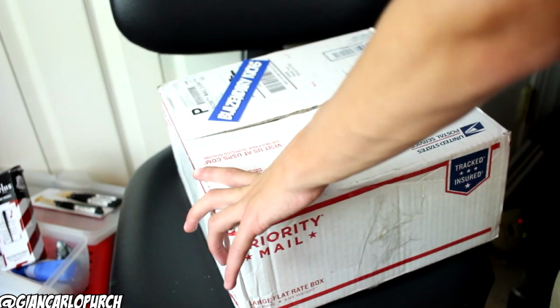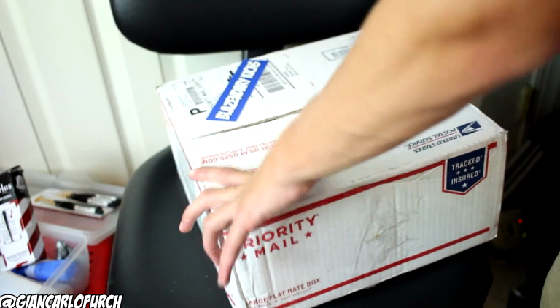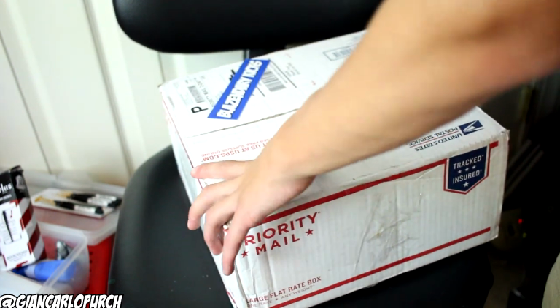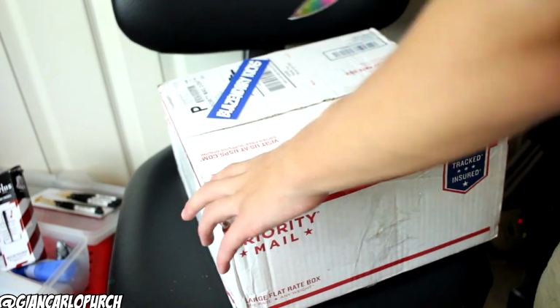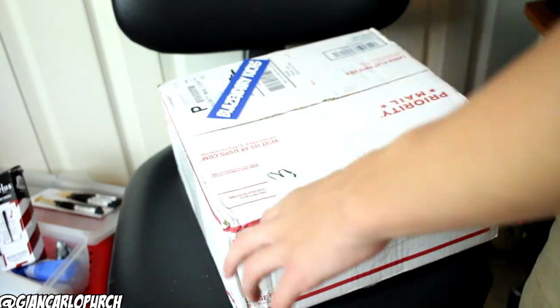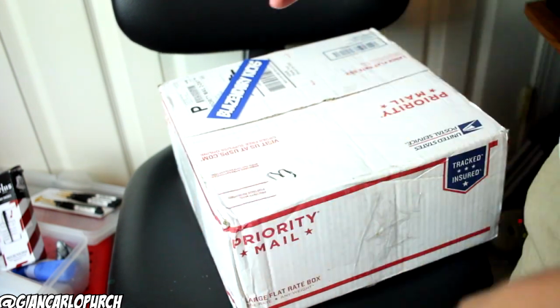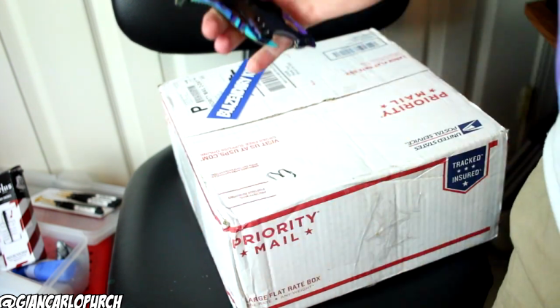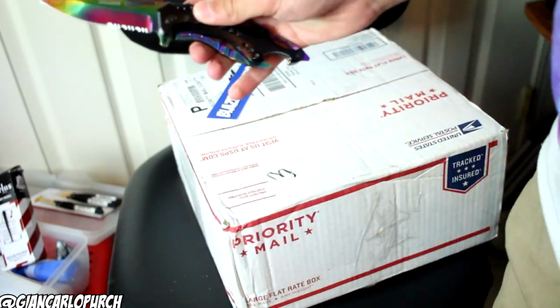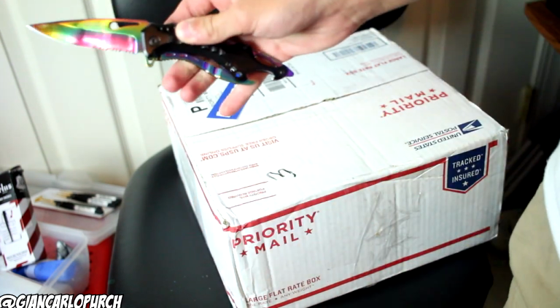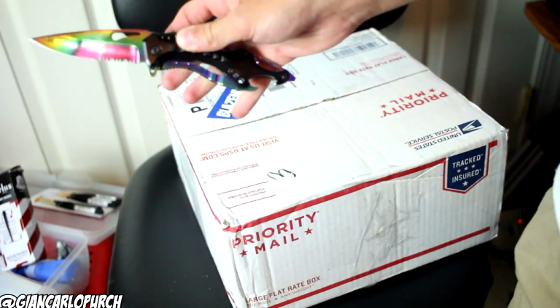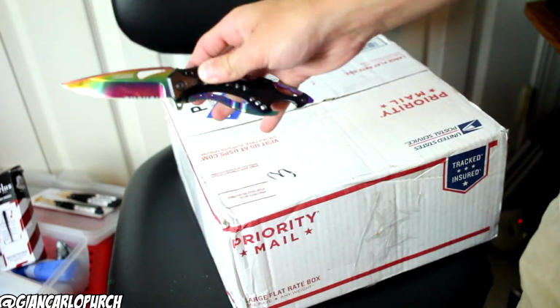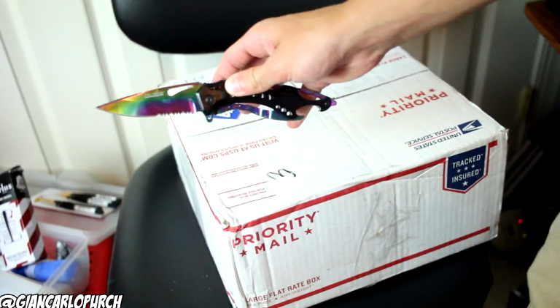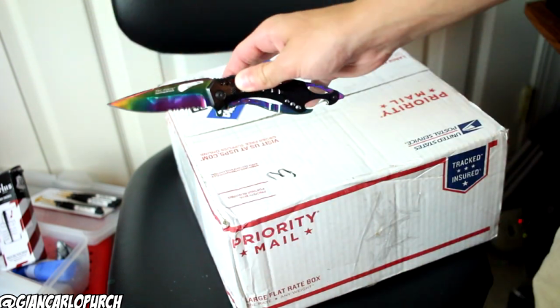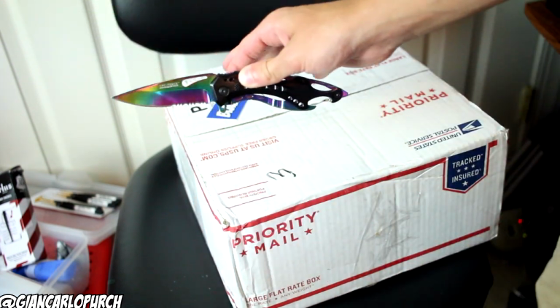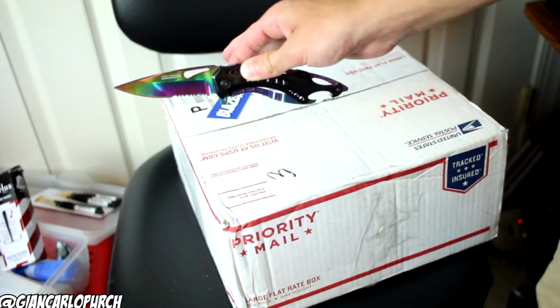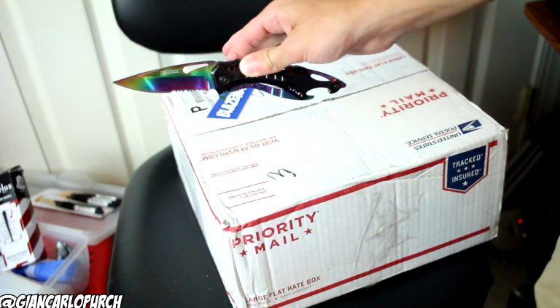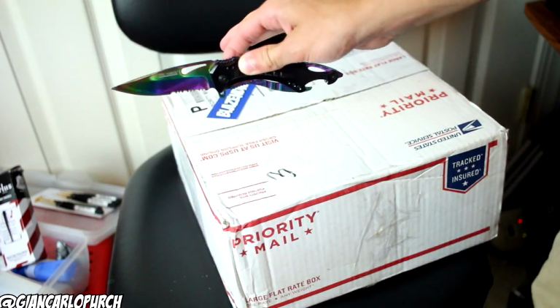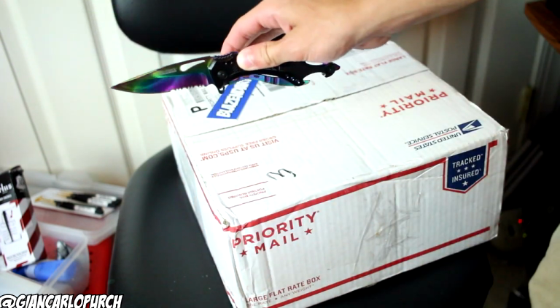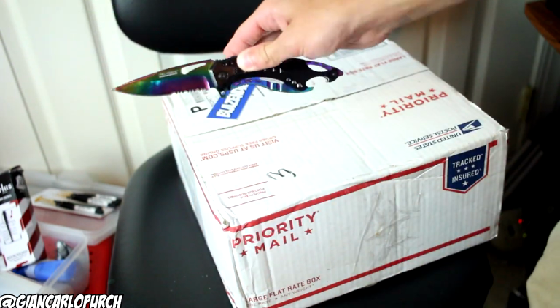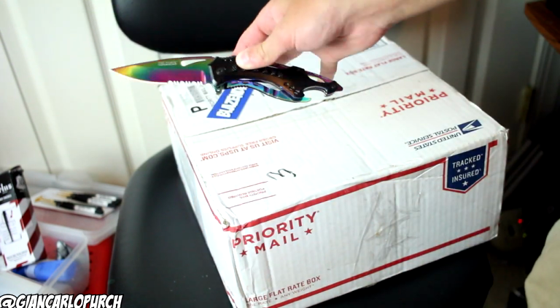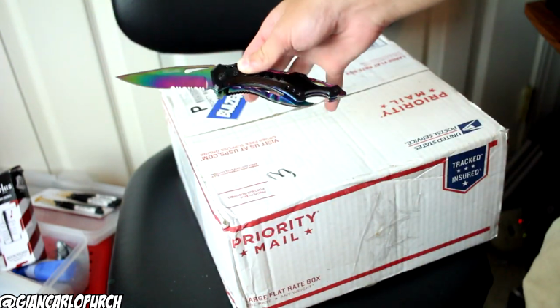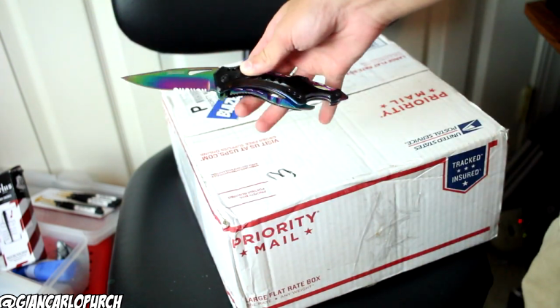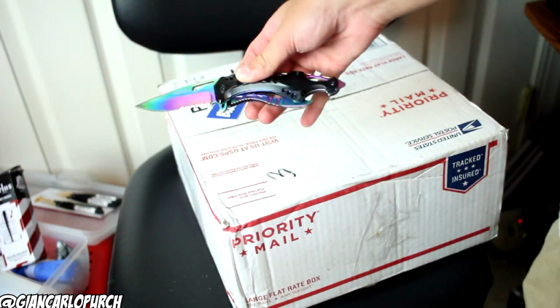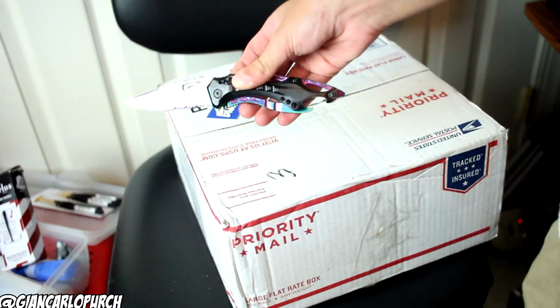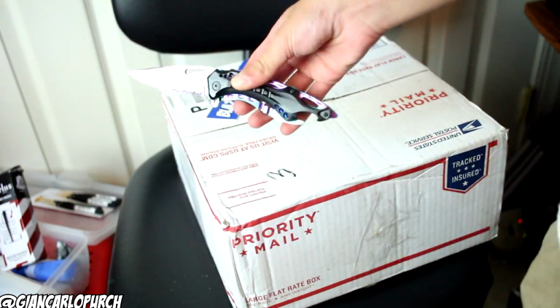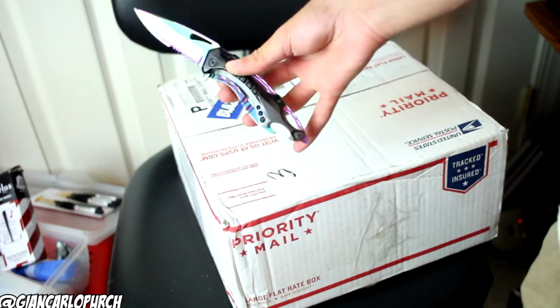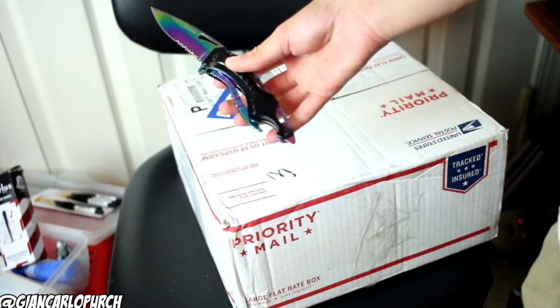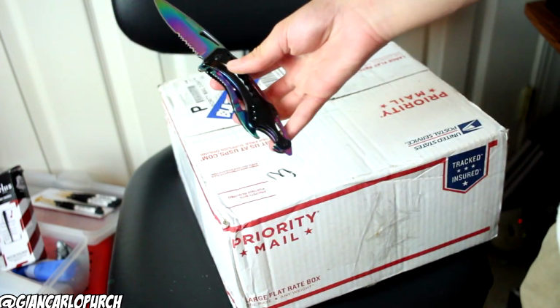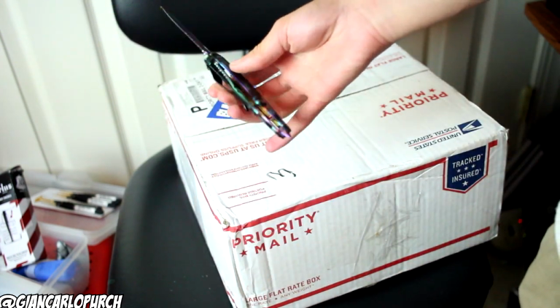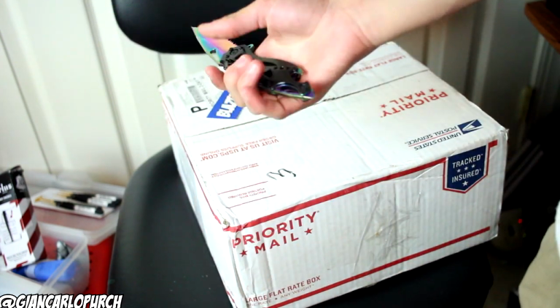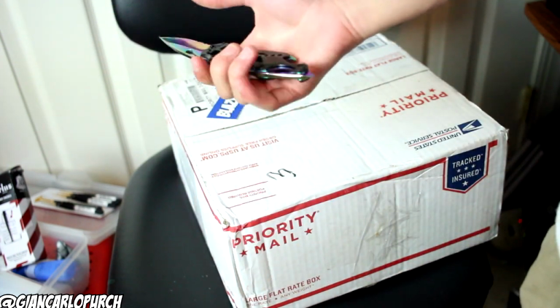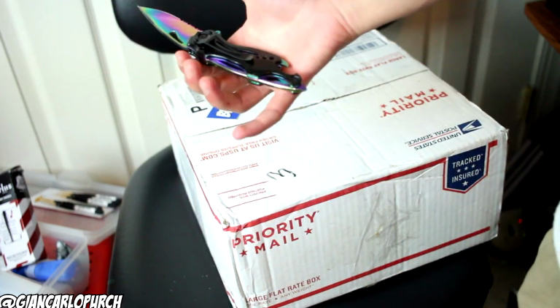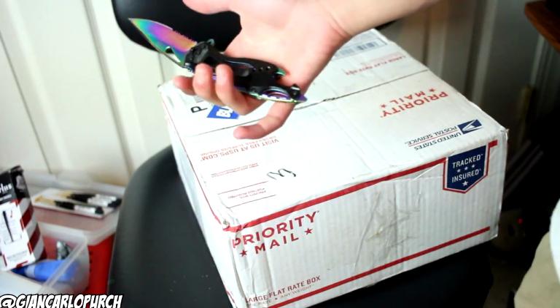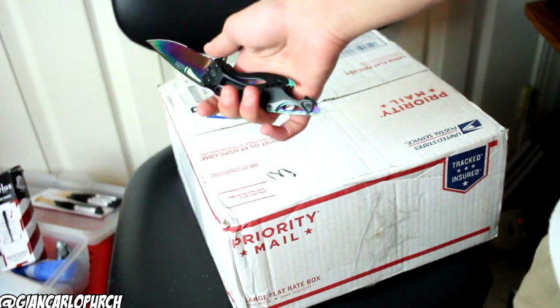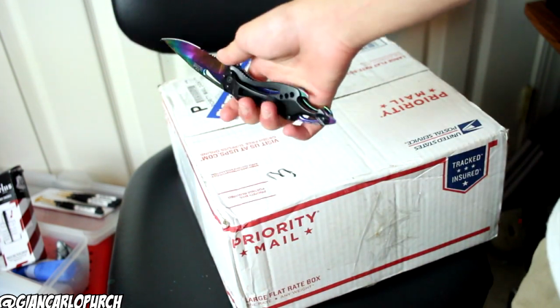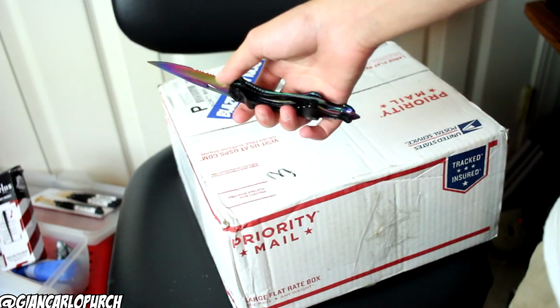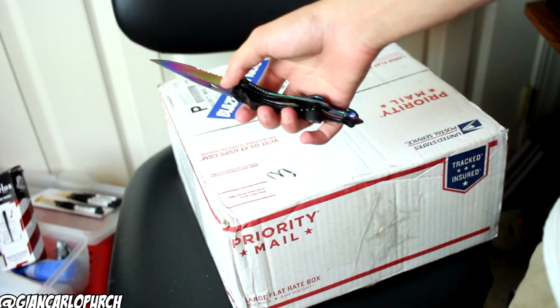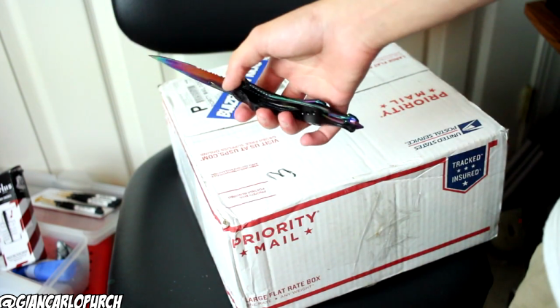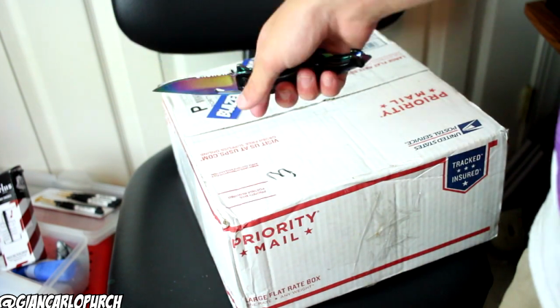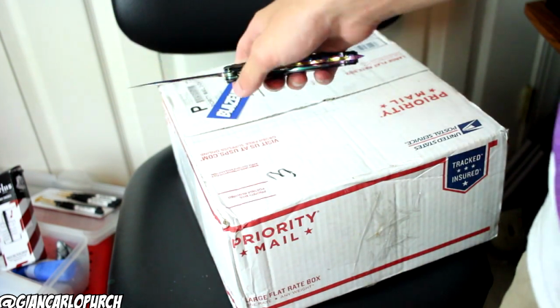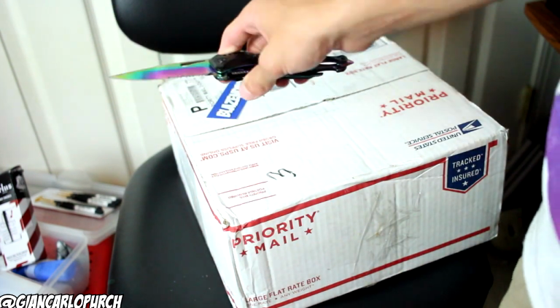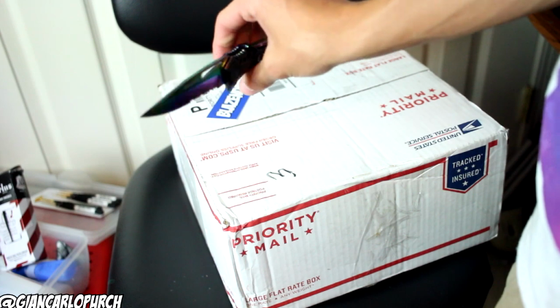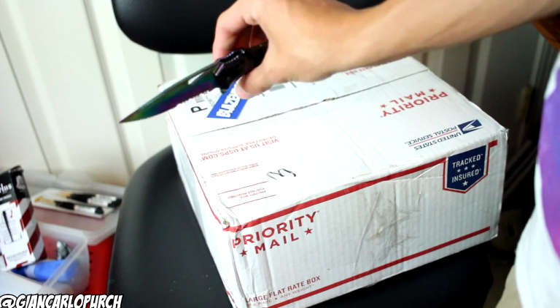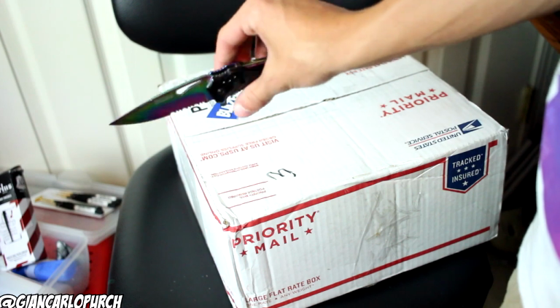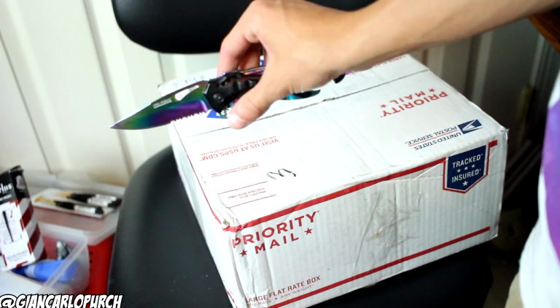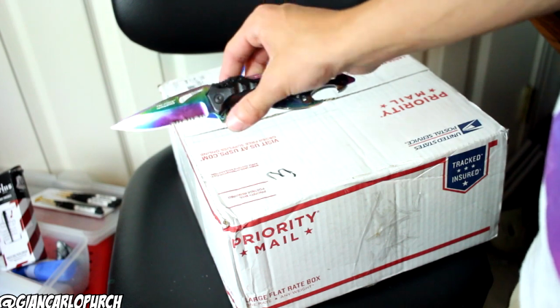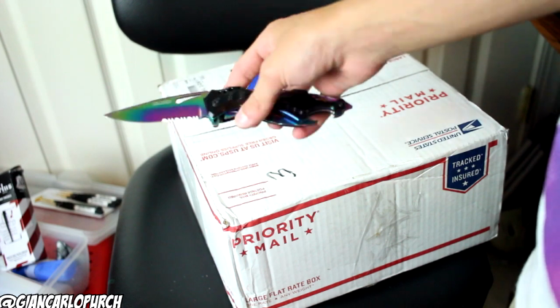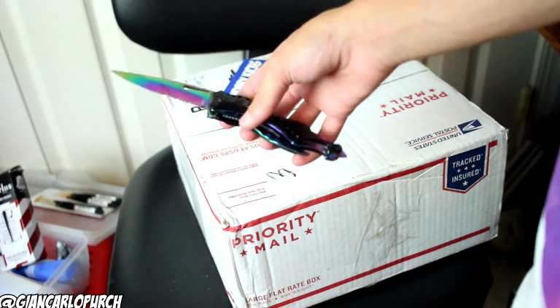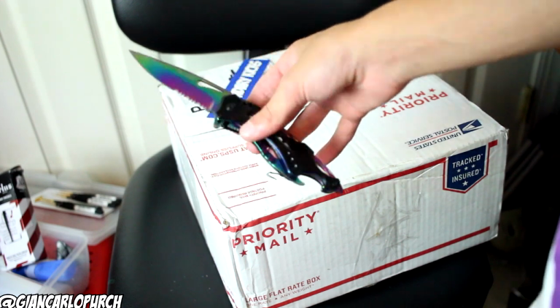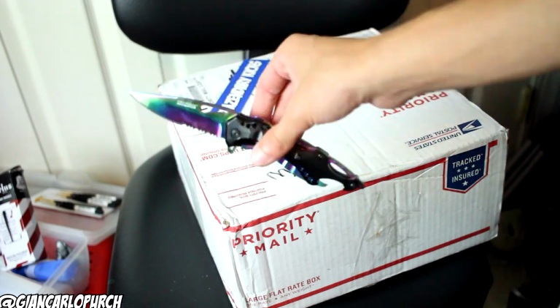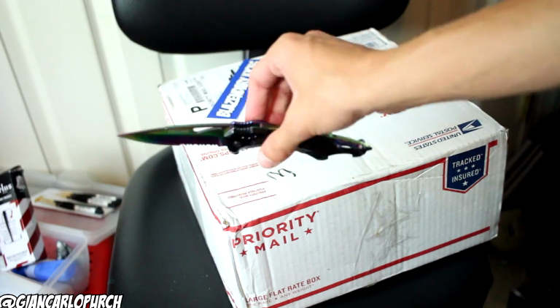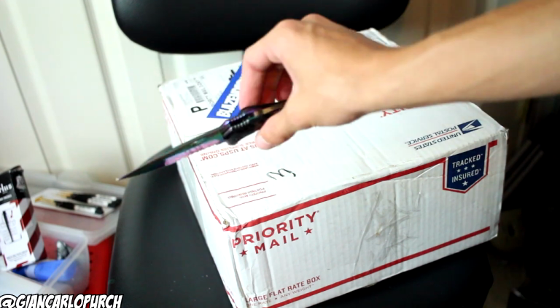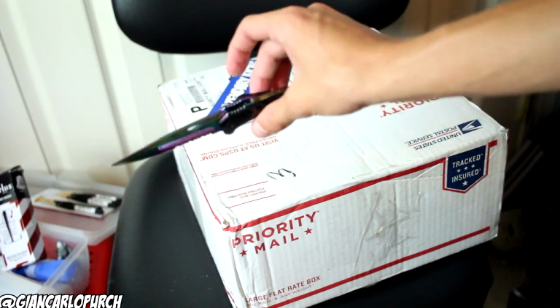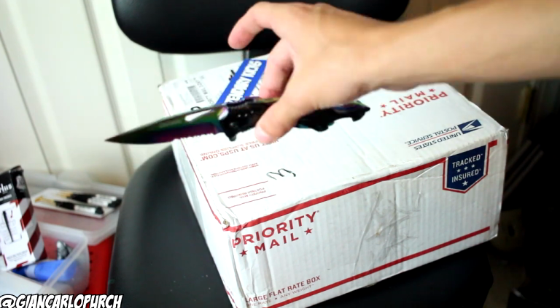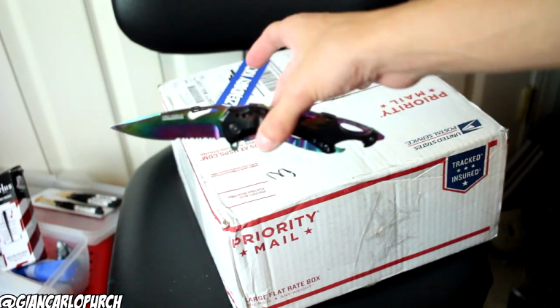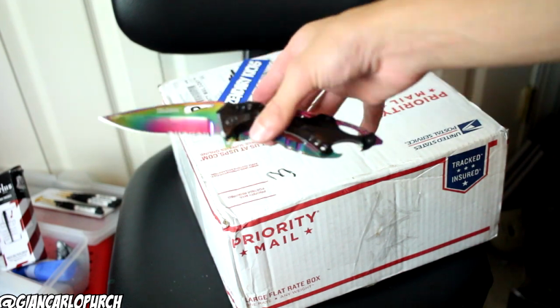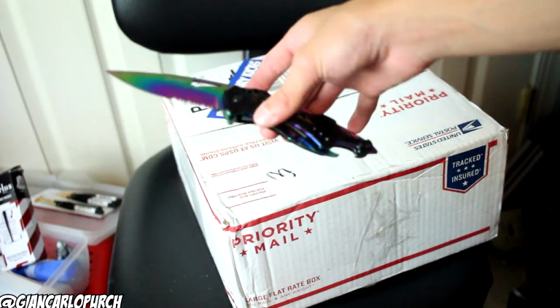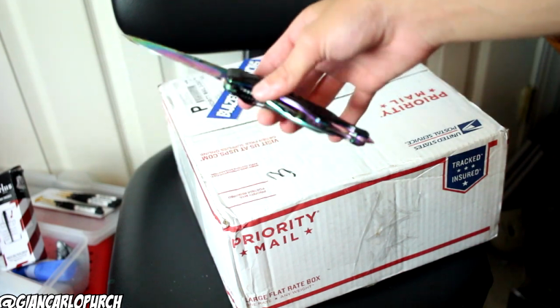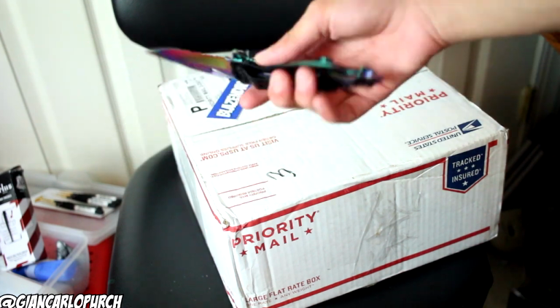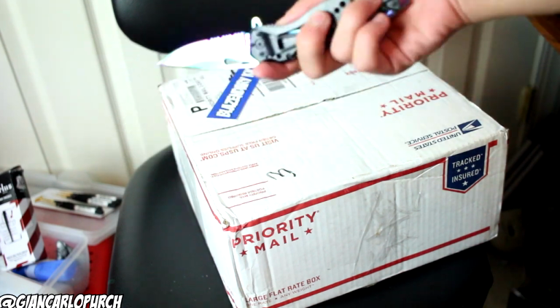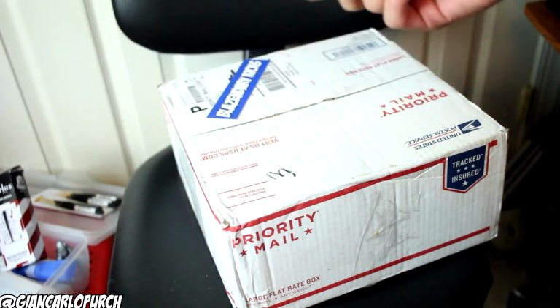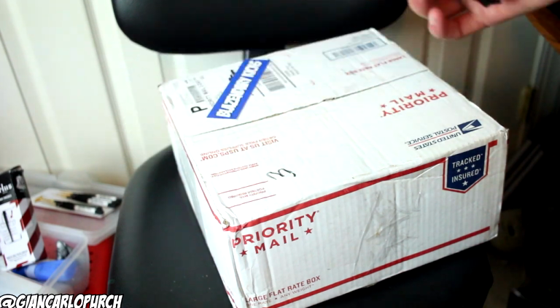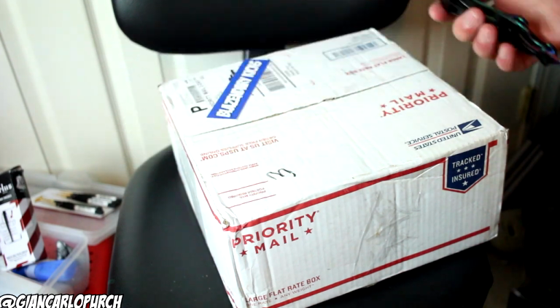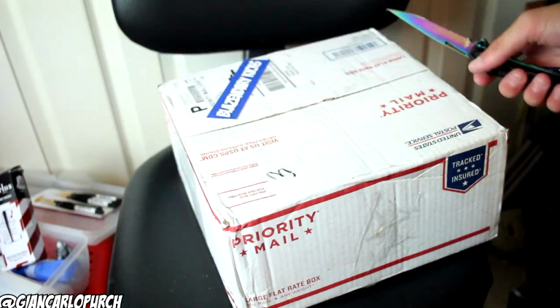If you guys are wondering what type of knife this is, this is a rainbow tack knife. I got it off Amazon for 12 bucks, and it was even primed, so I got it in two days.